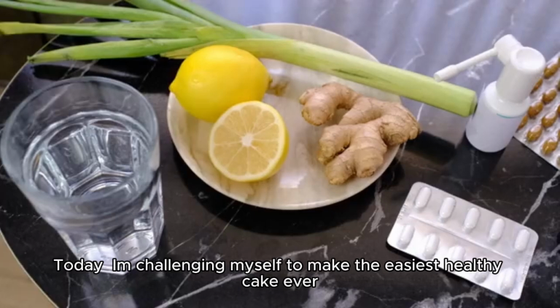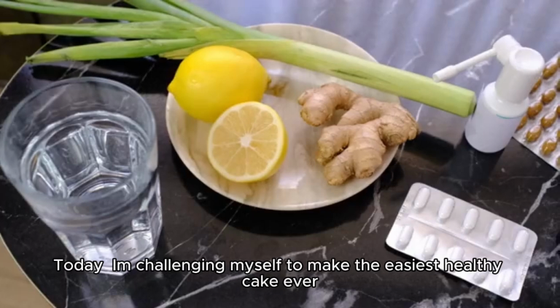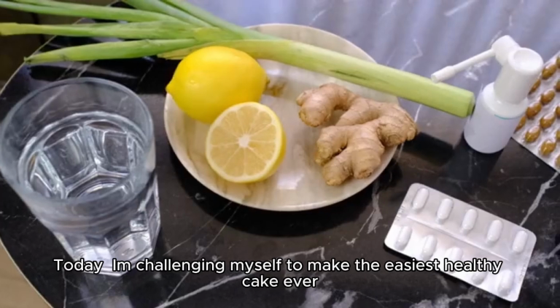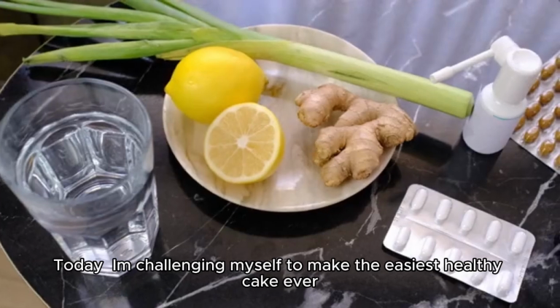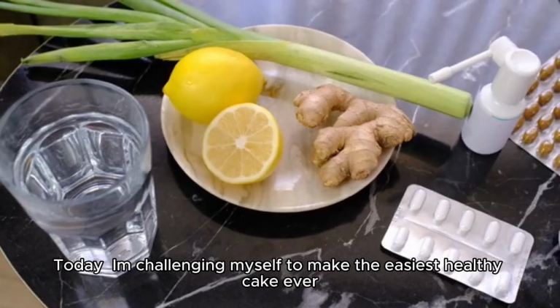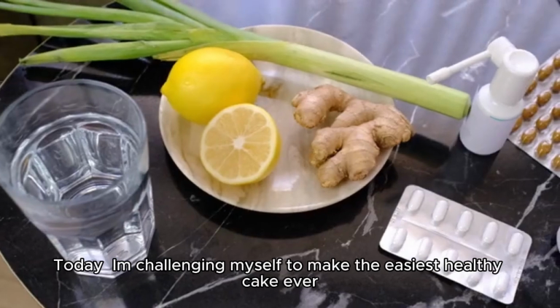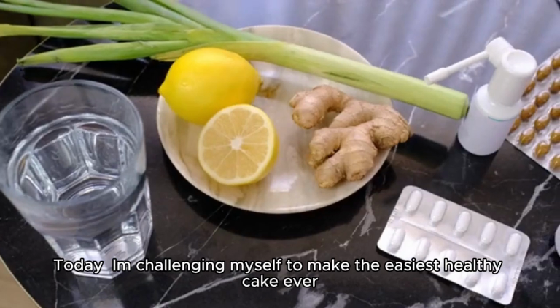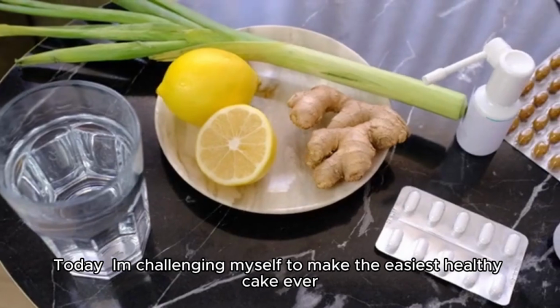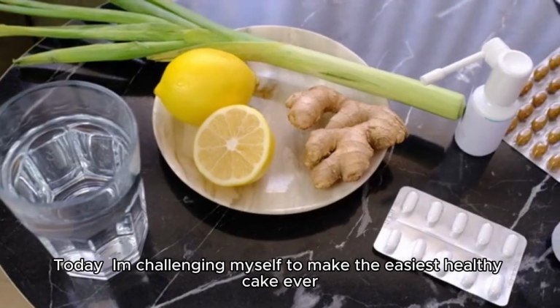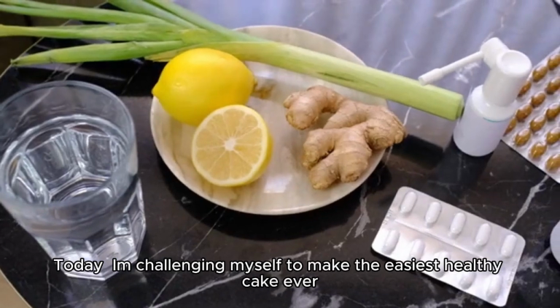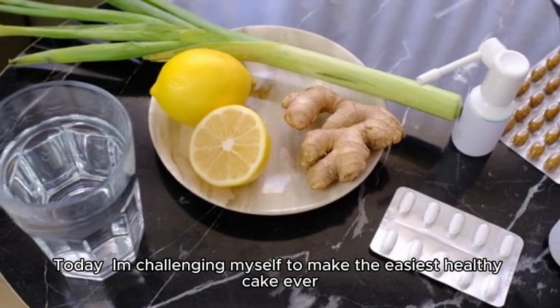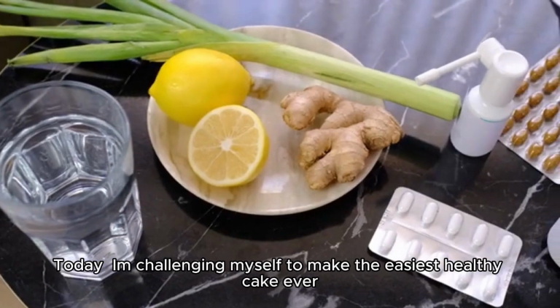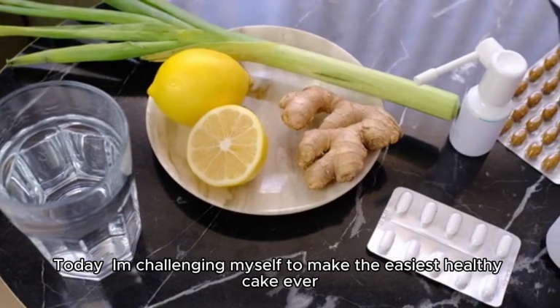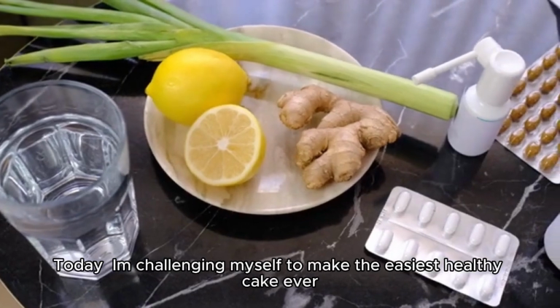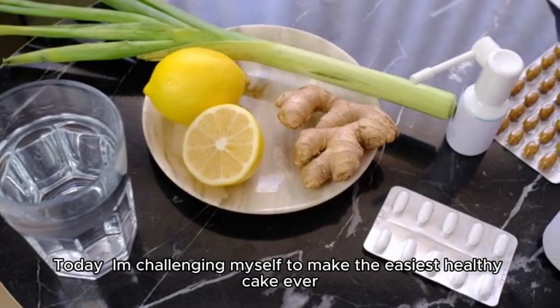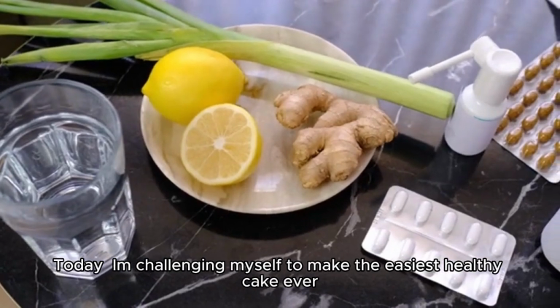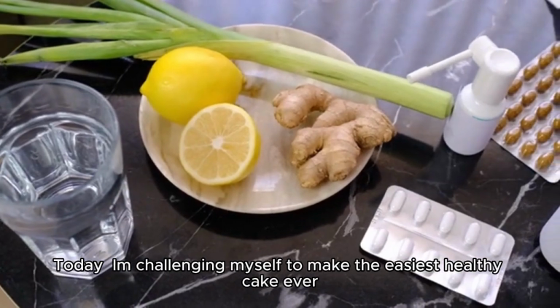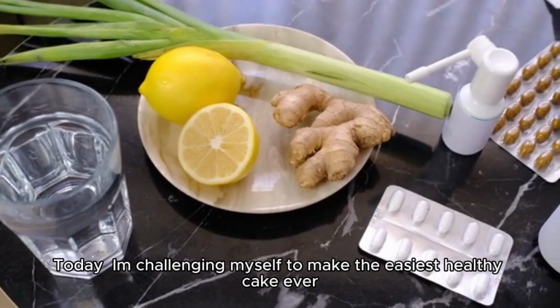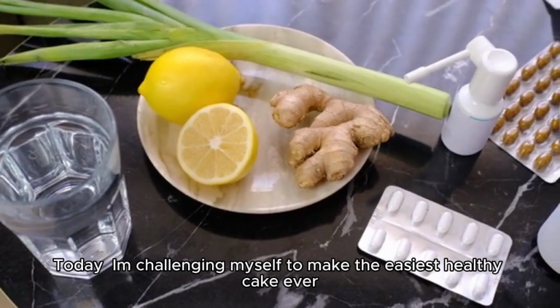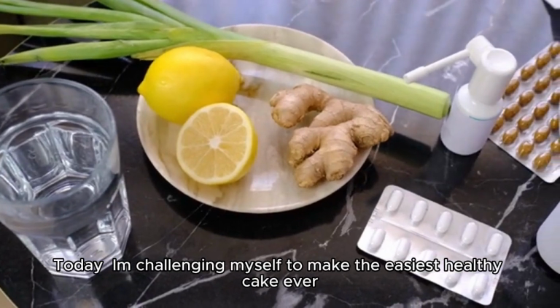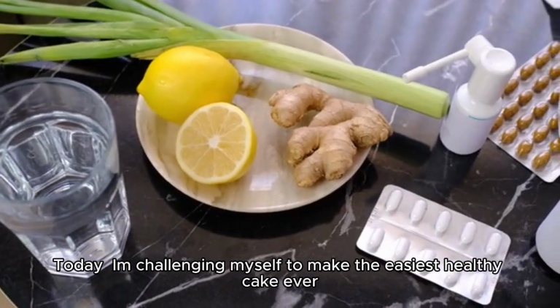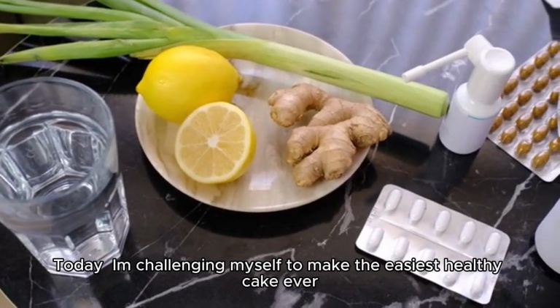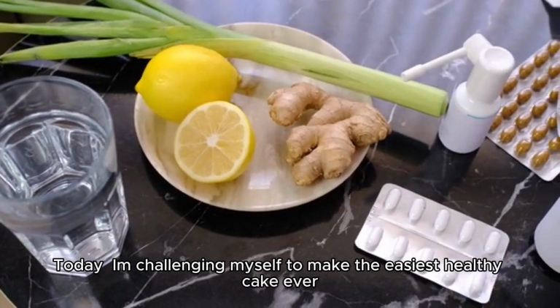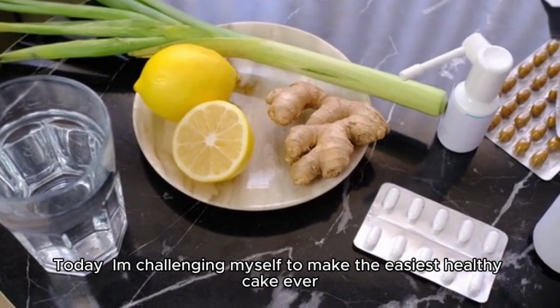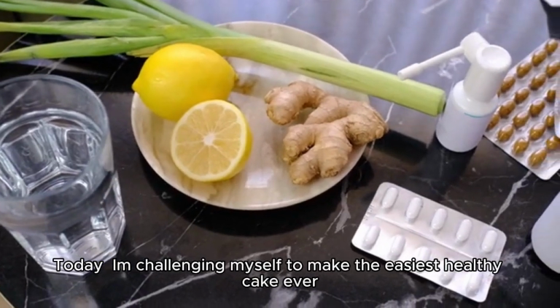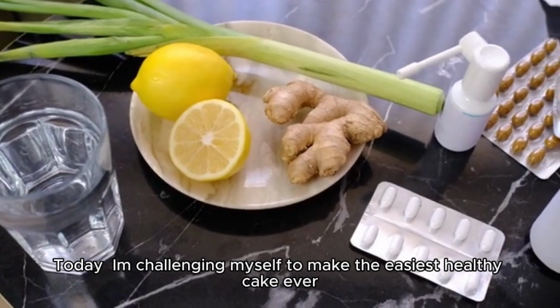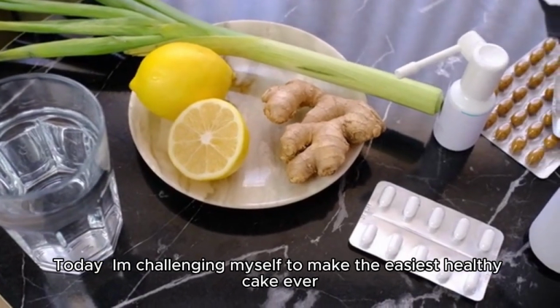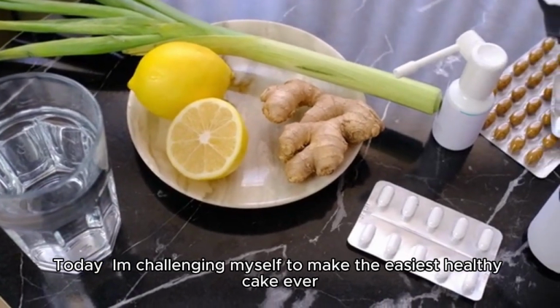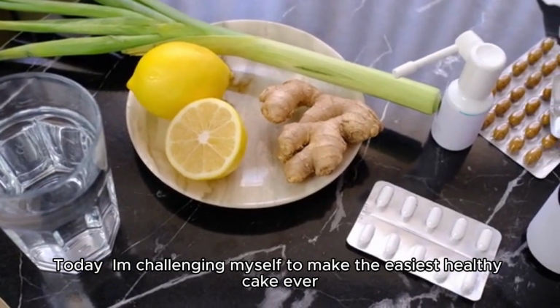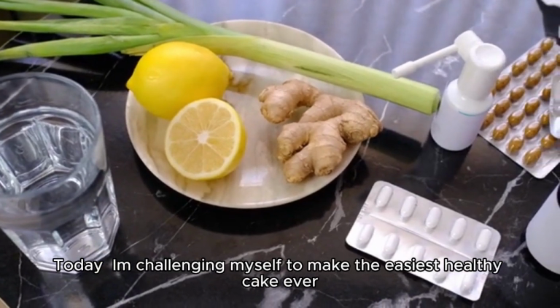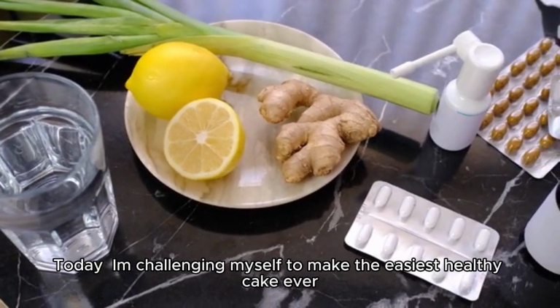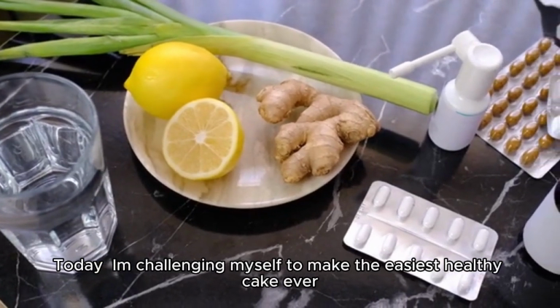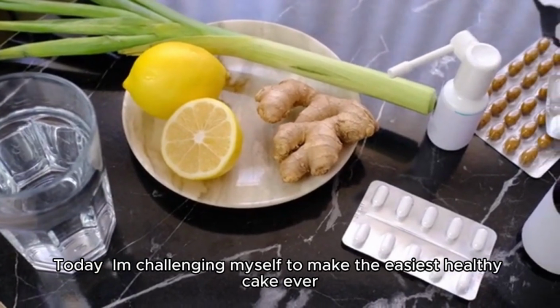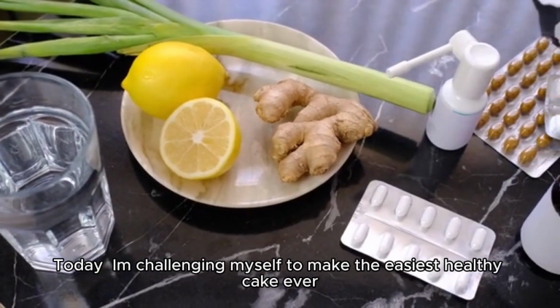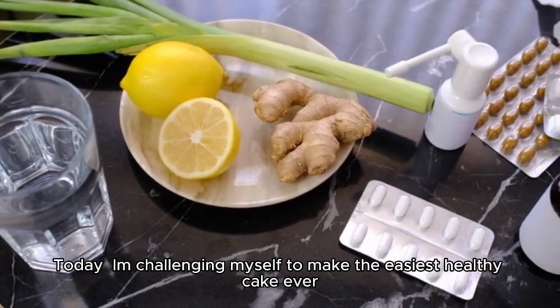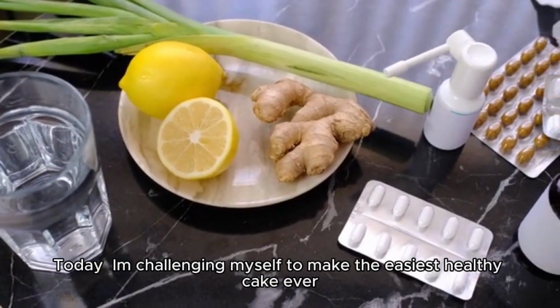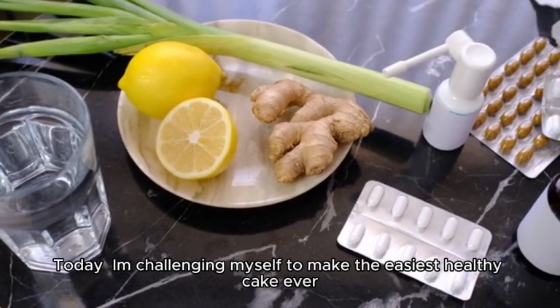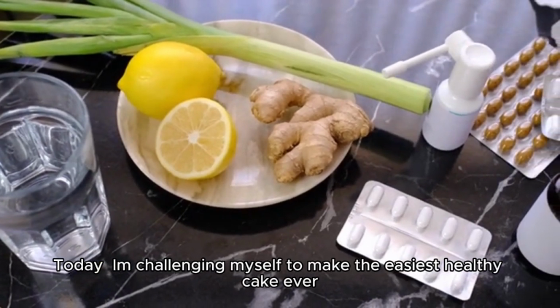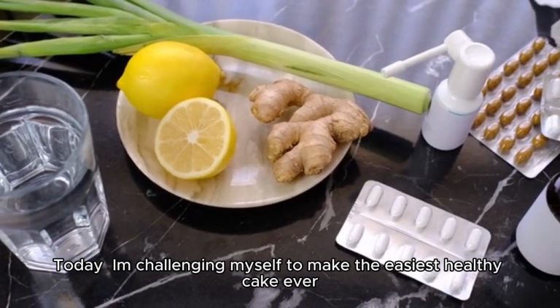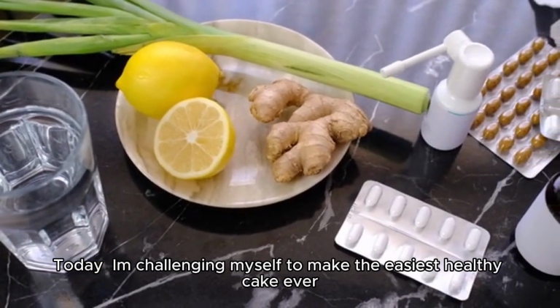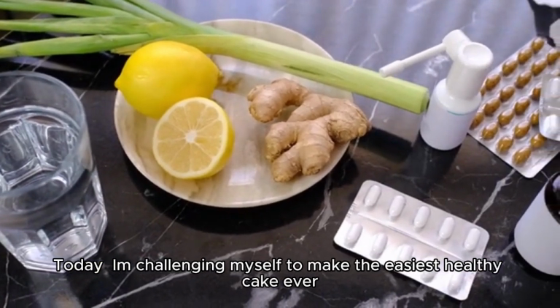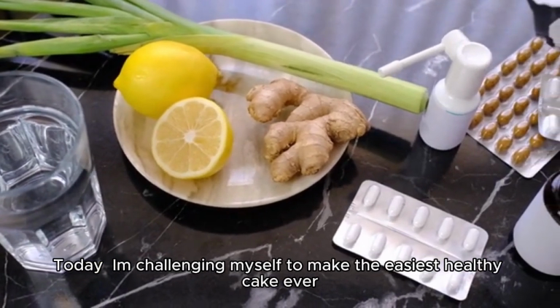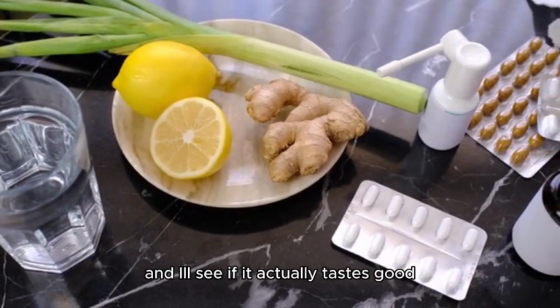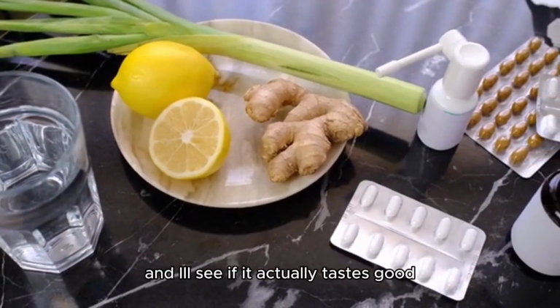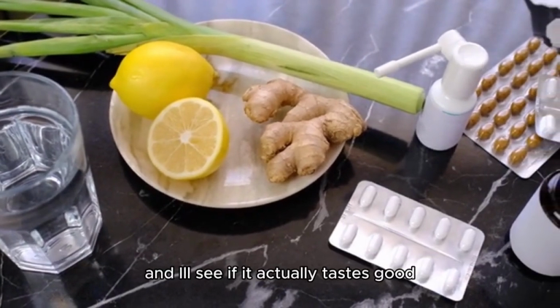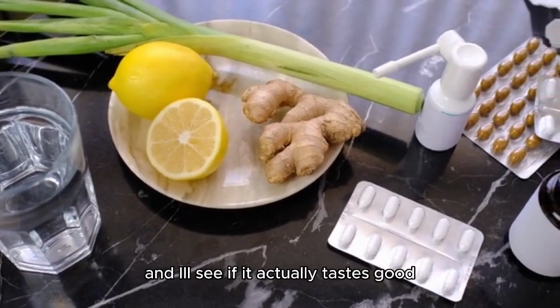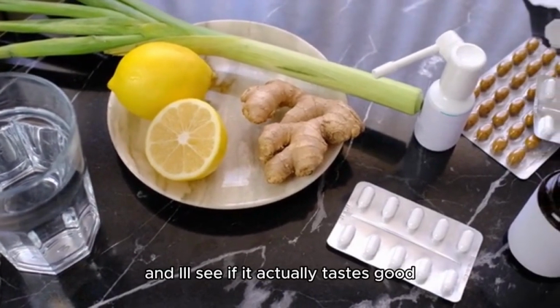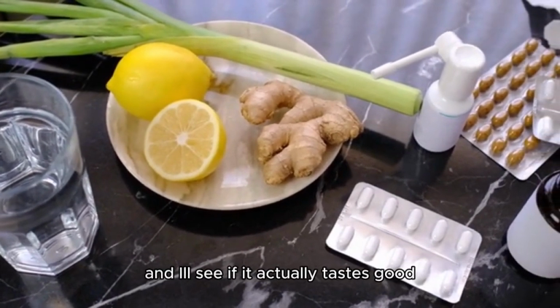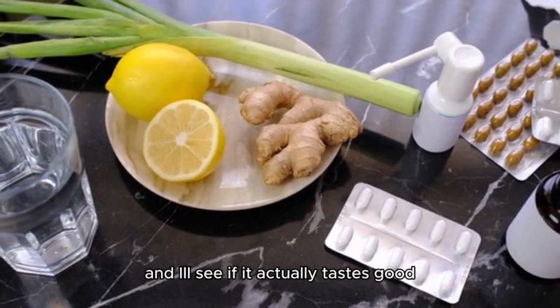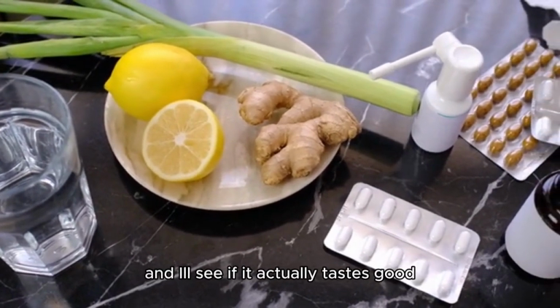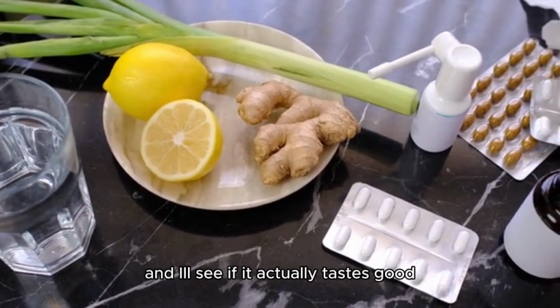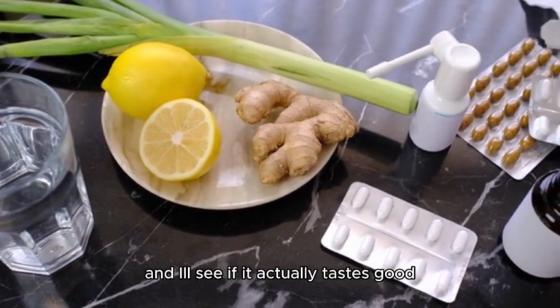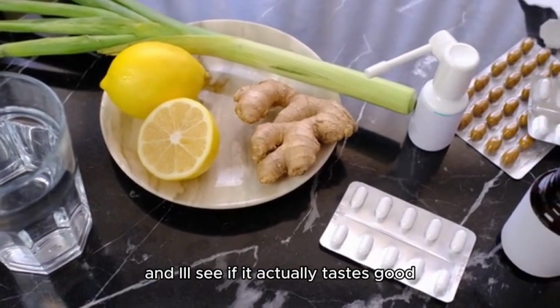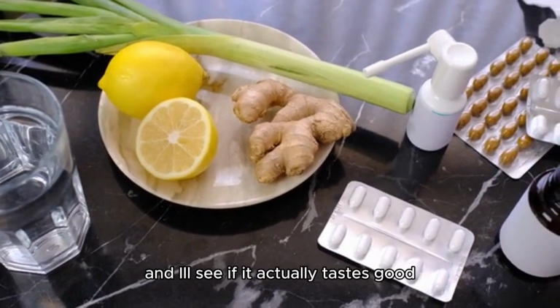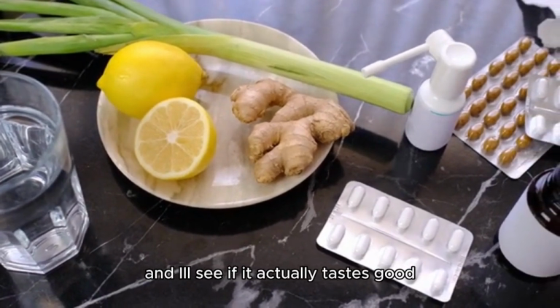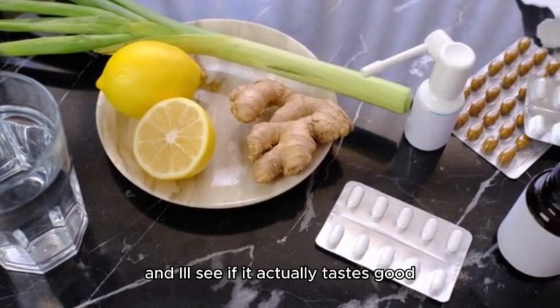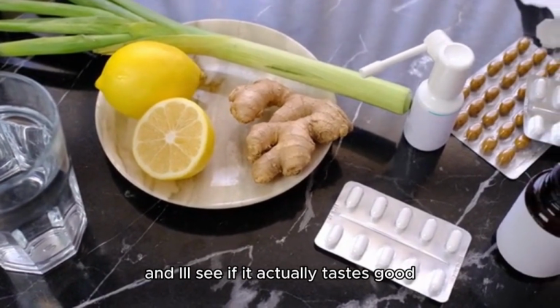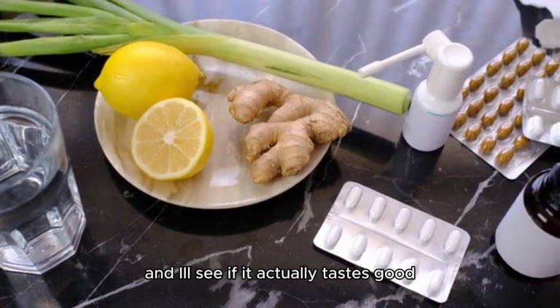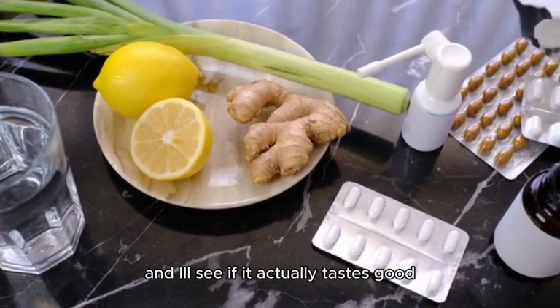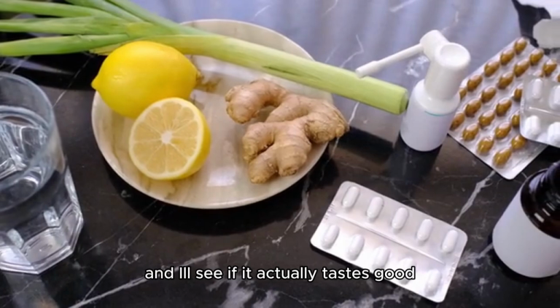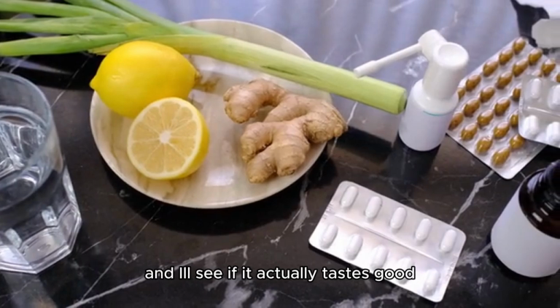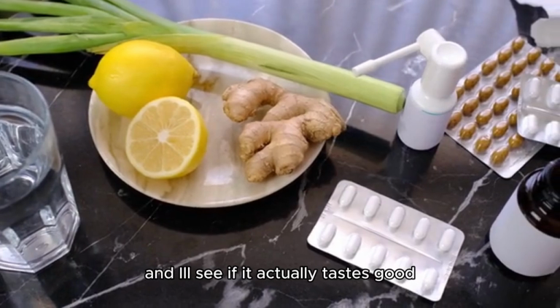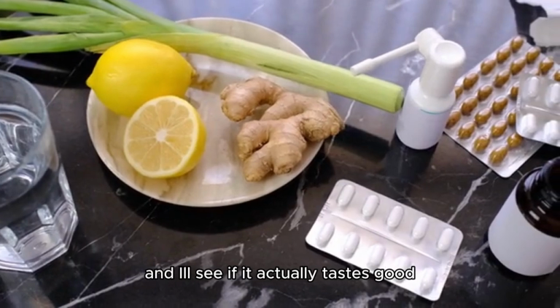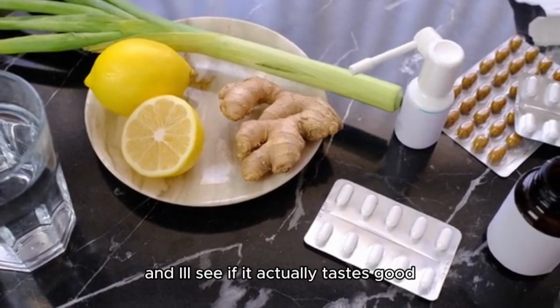Today, I'm challenging myself to make the easiest healthy cake ever, and I'll see if it actually tastes good.